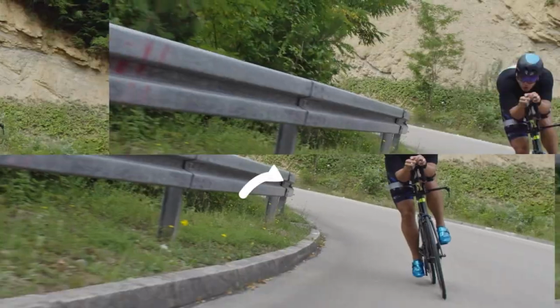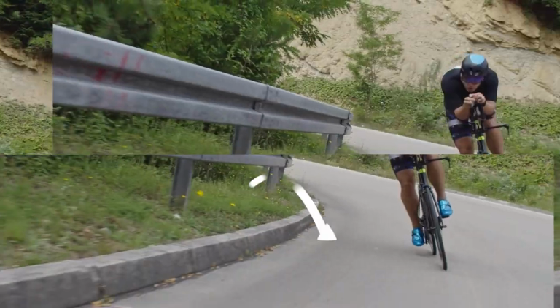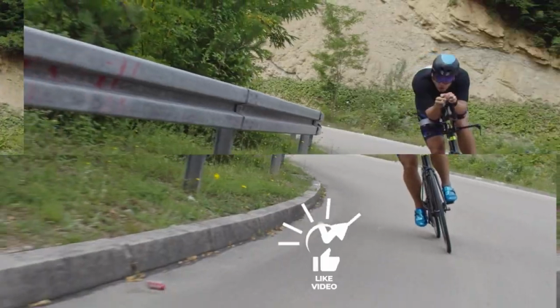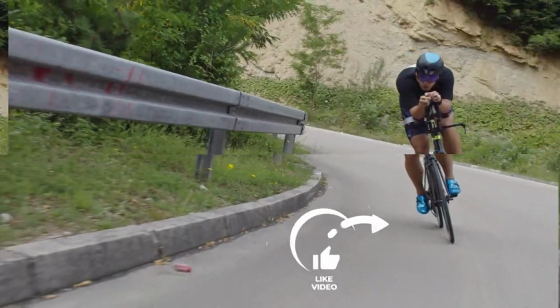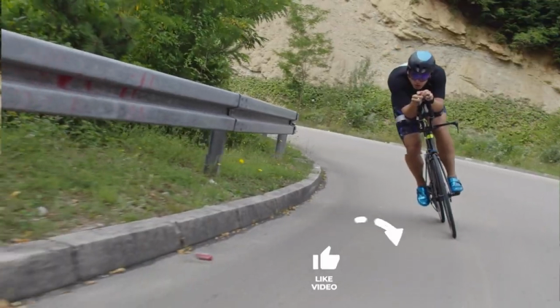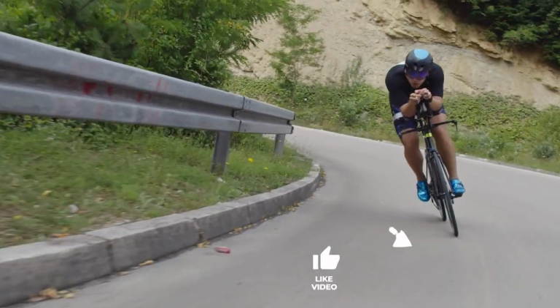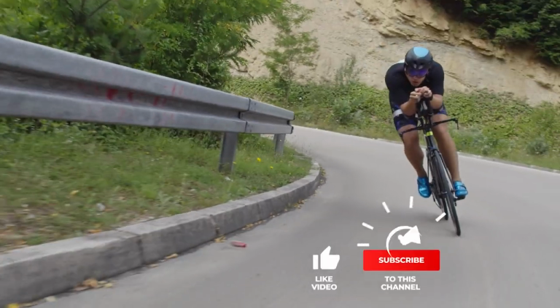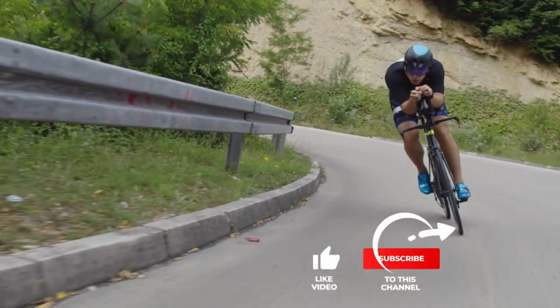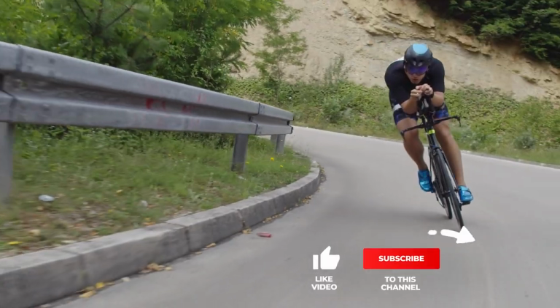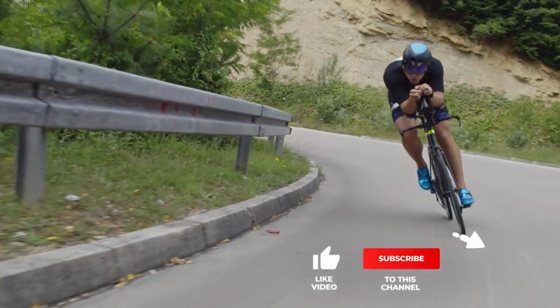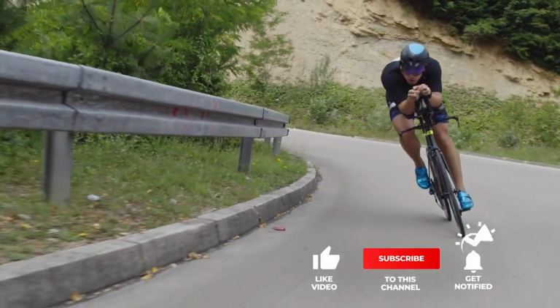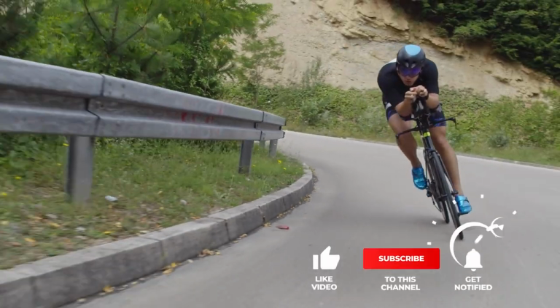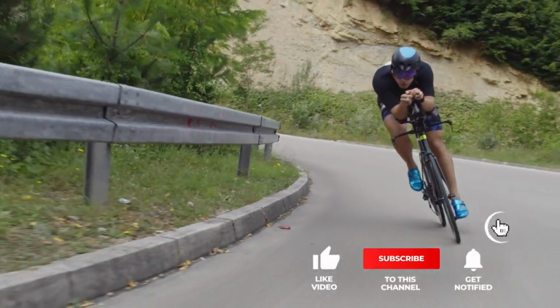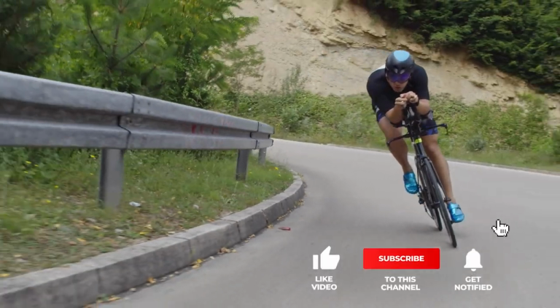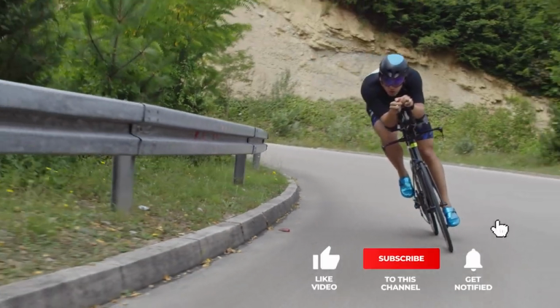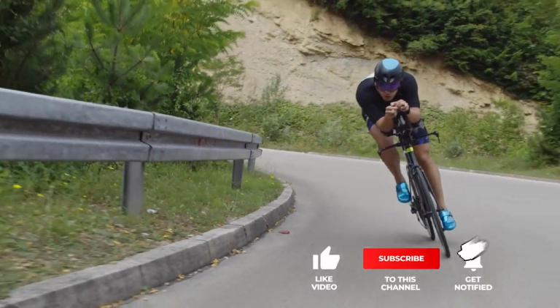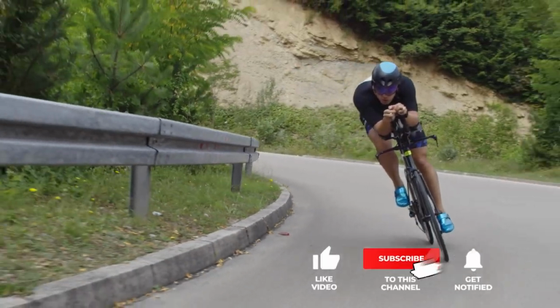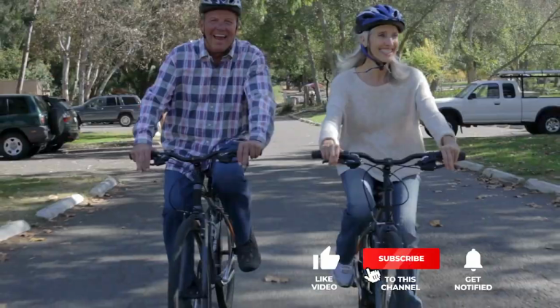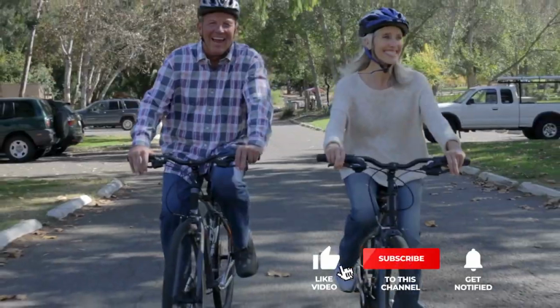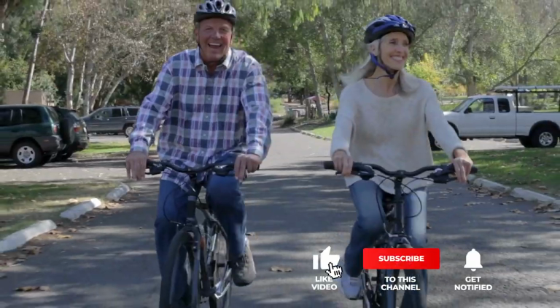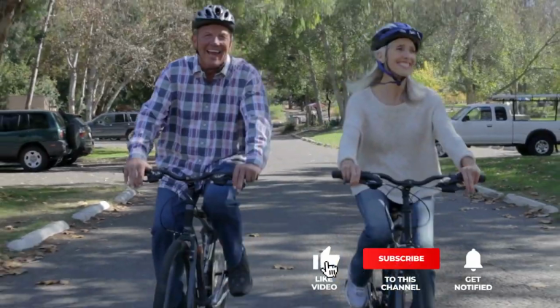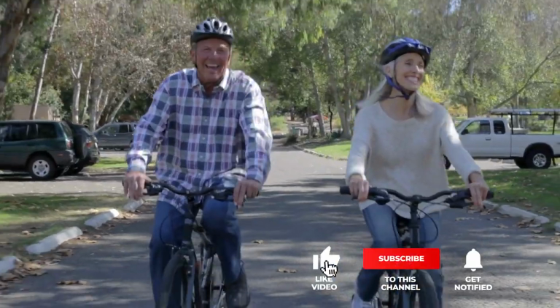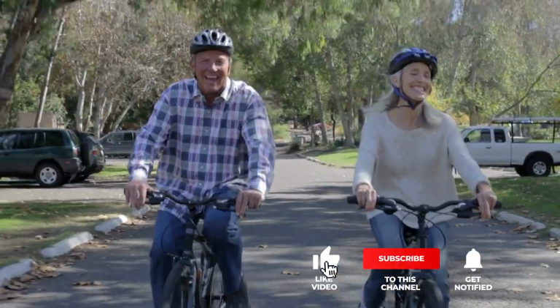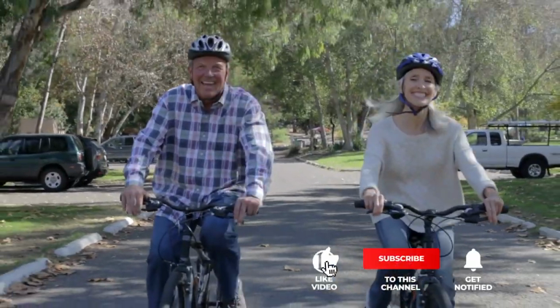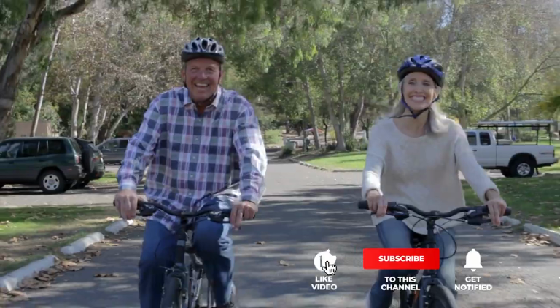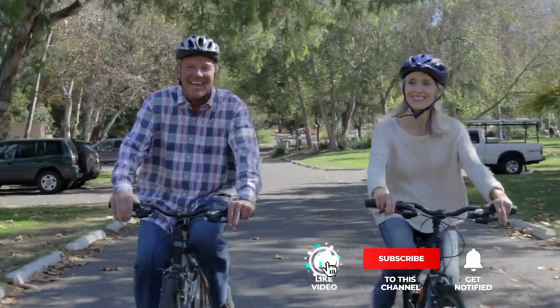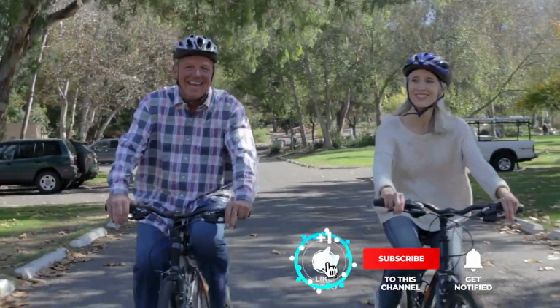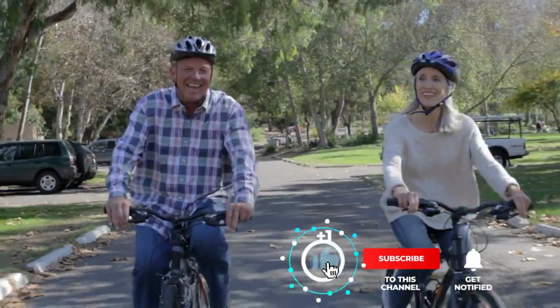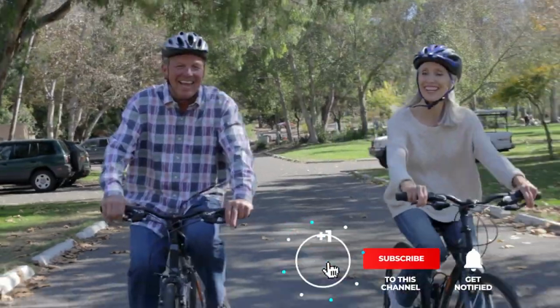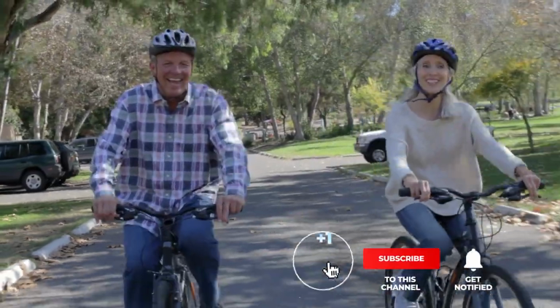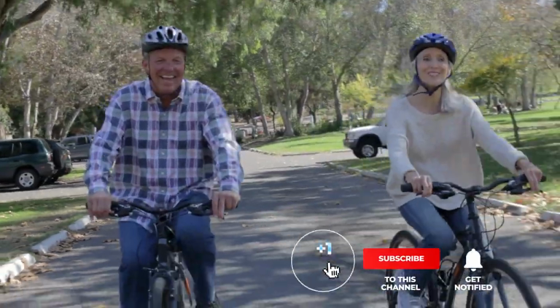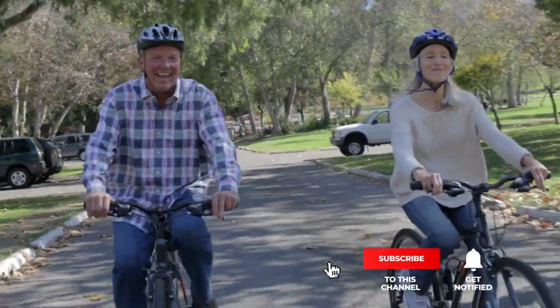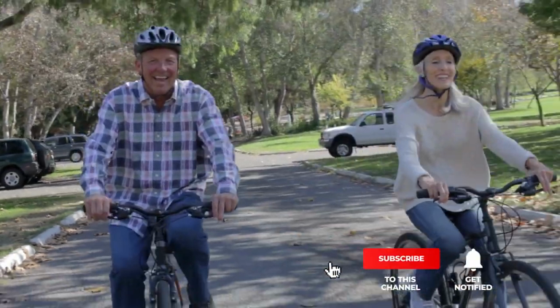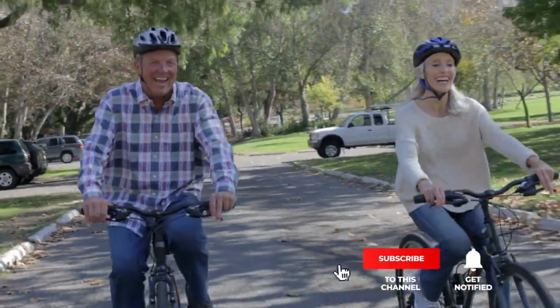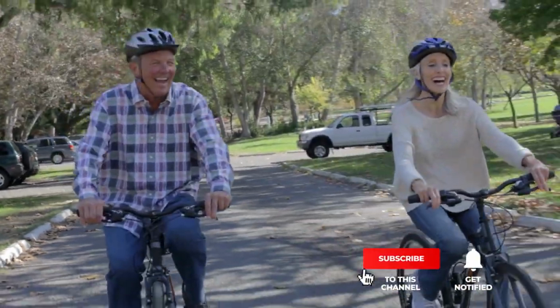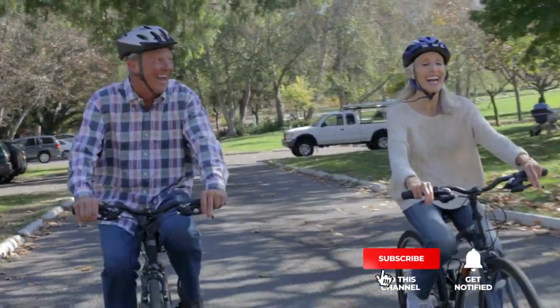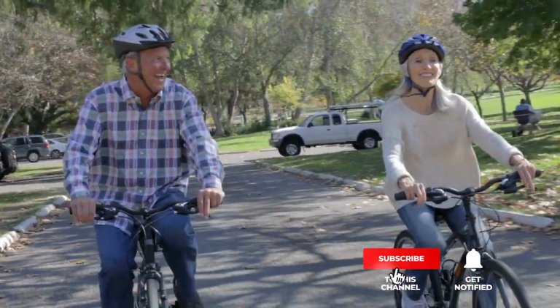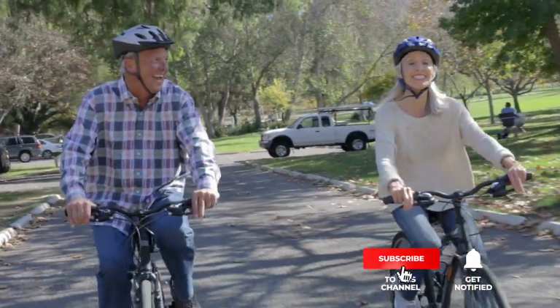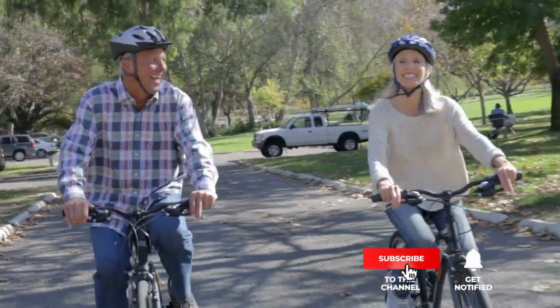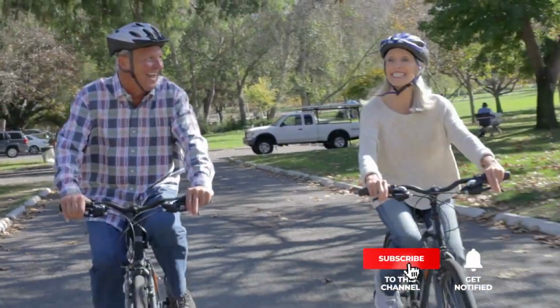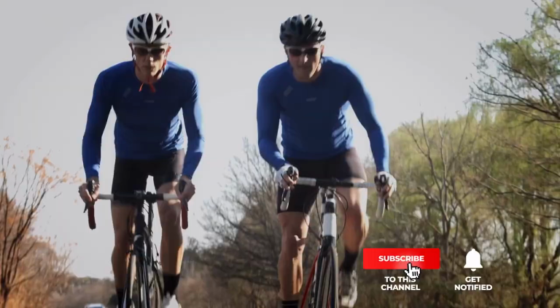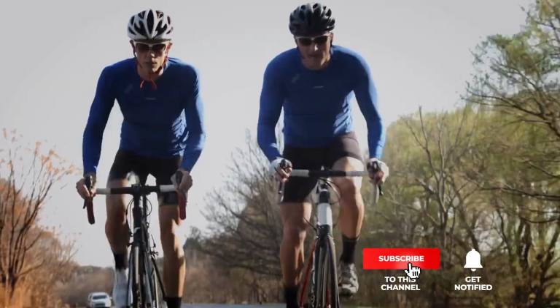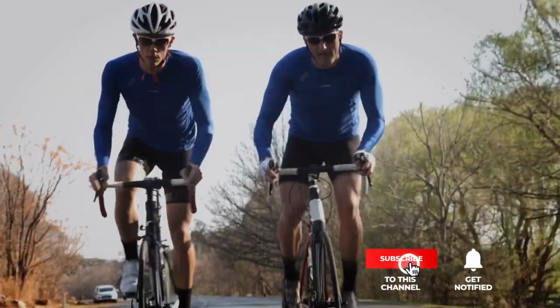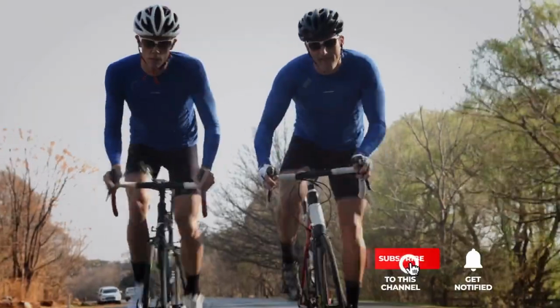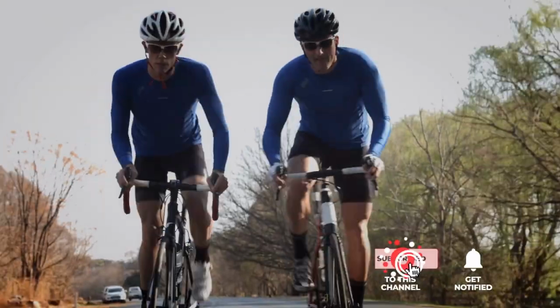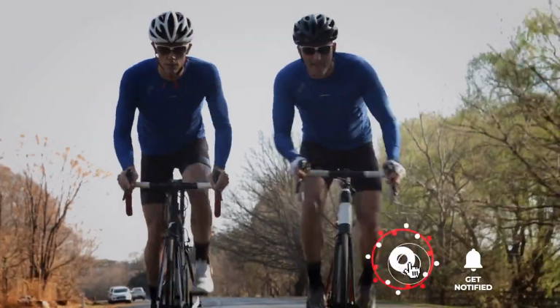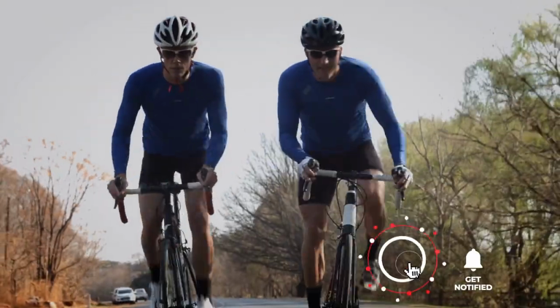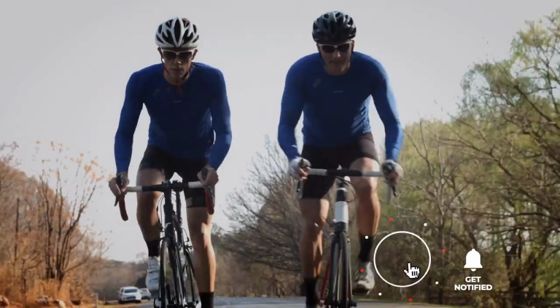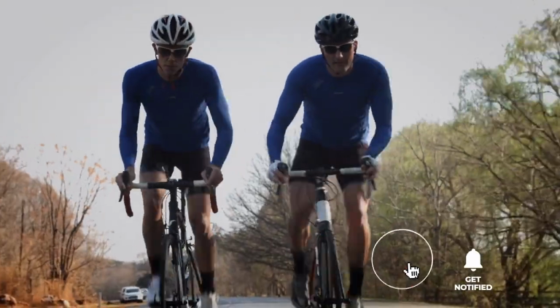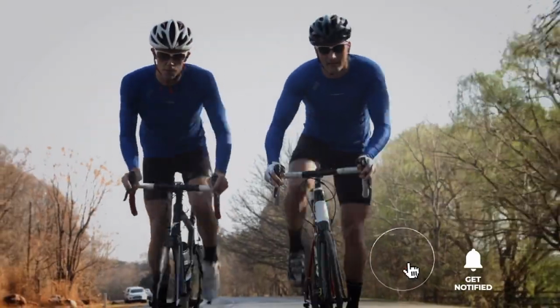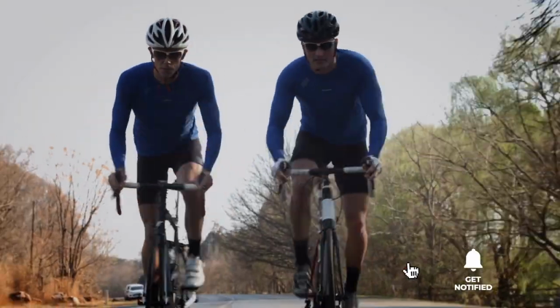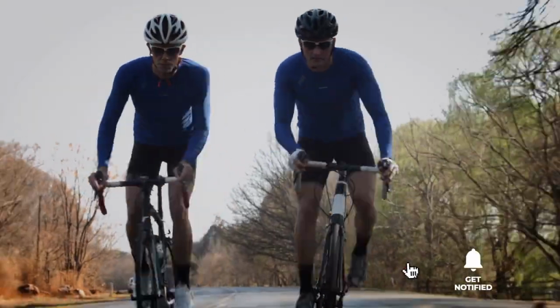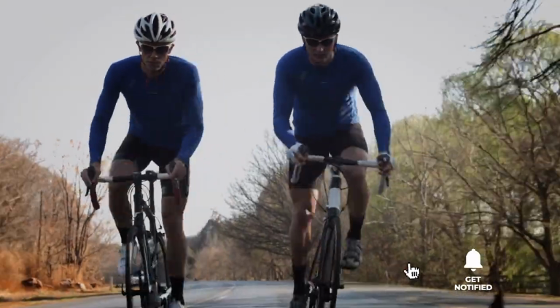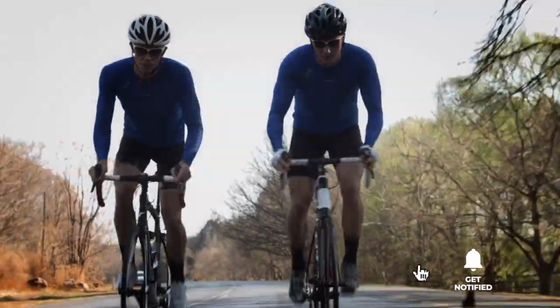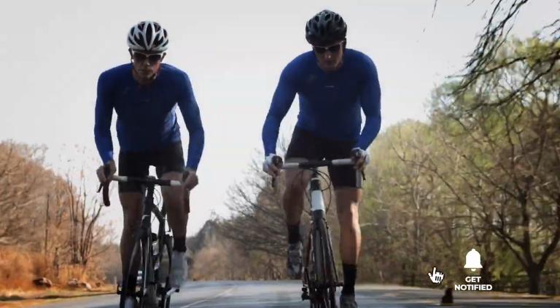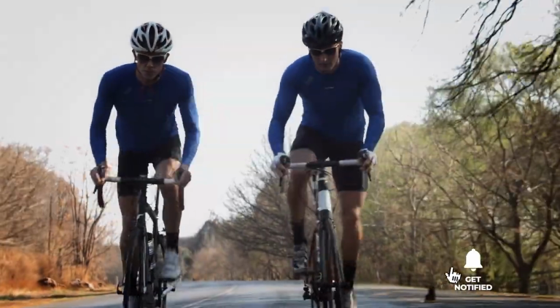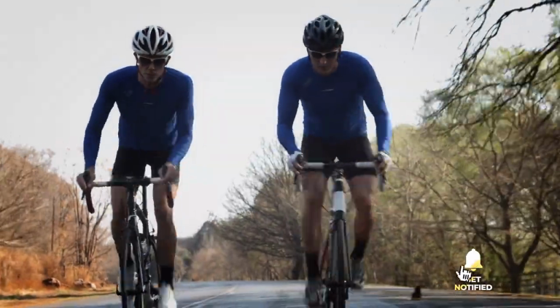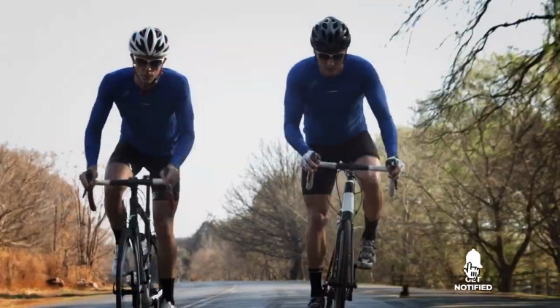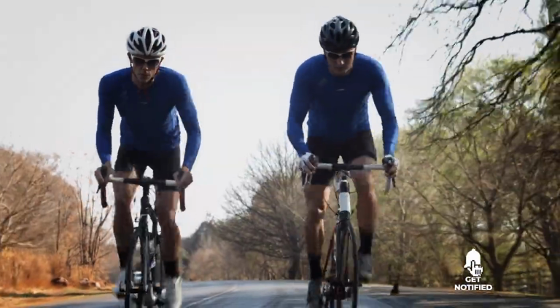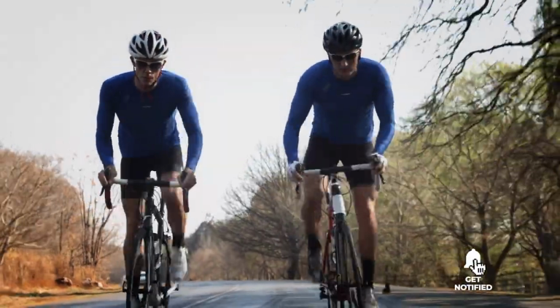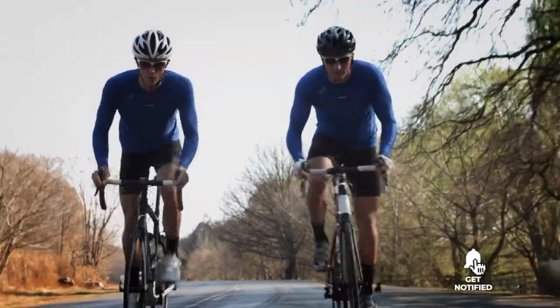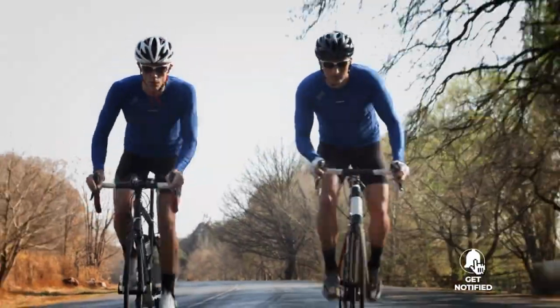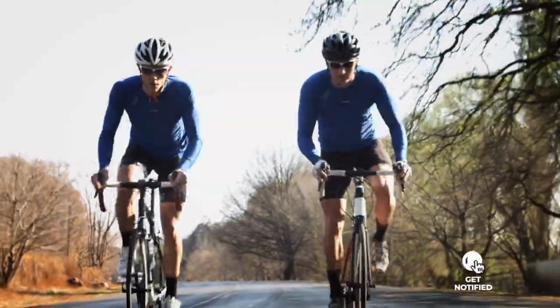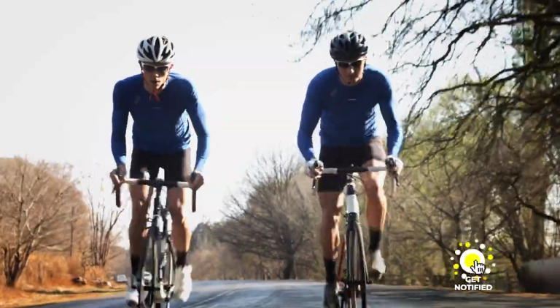That's all for now. Thanks for watching. If I helped you out in any way, please hit the like and subscribe button, and I'll see you guys on the trails or in the next video.